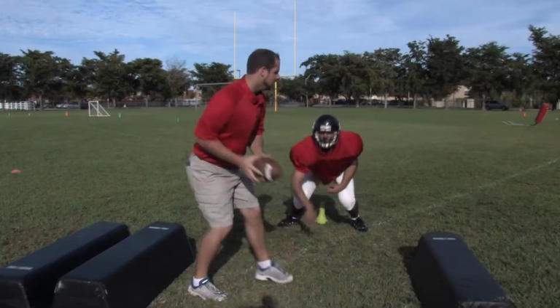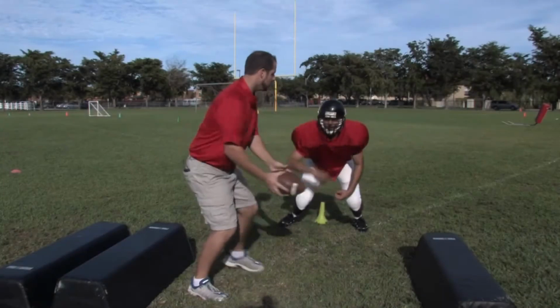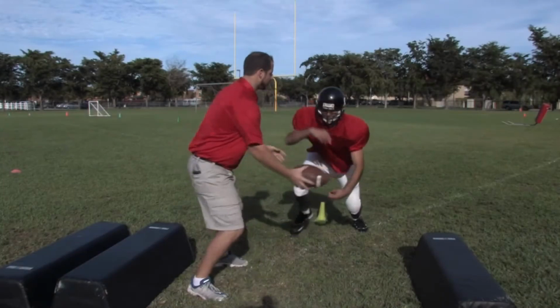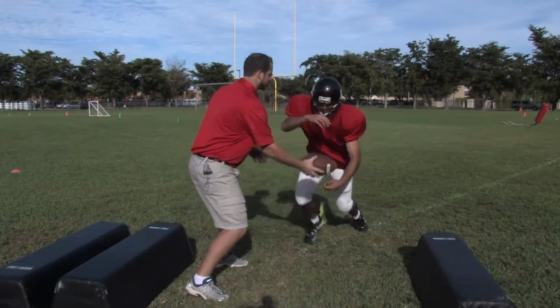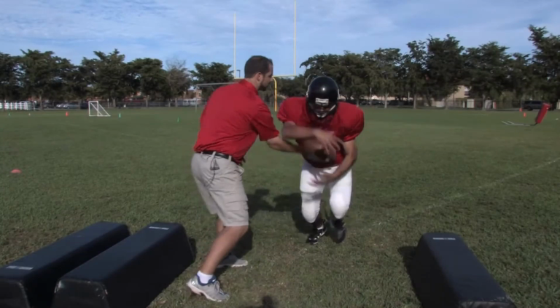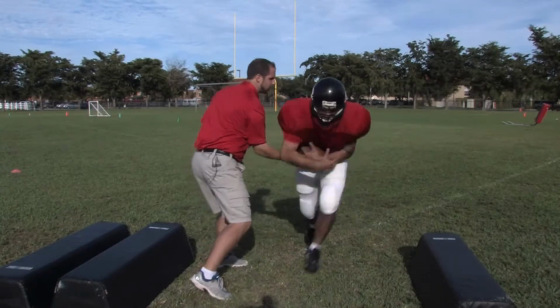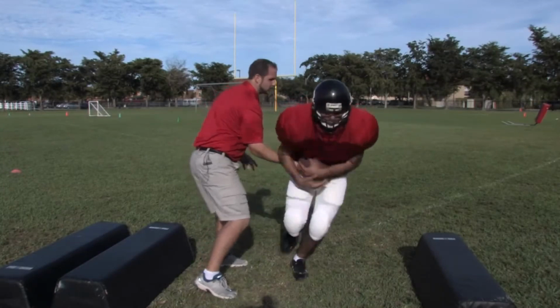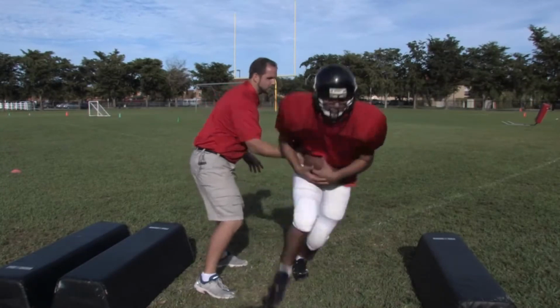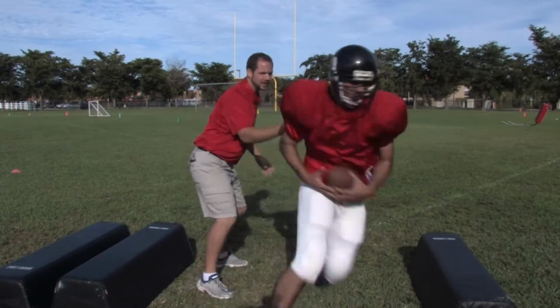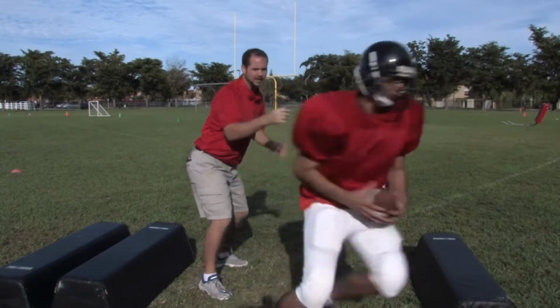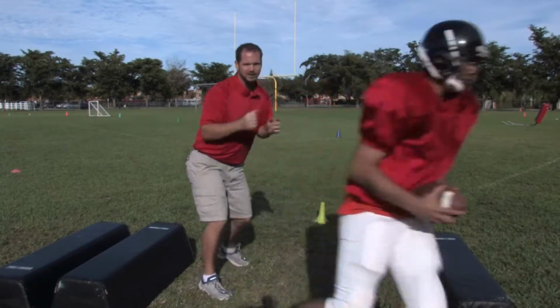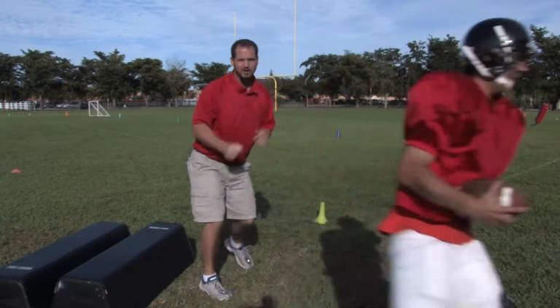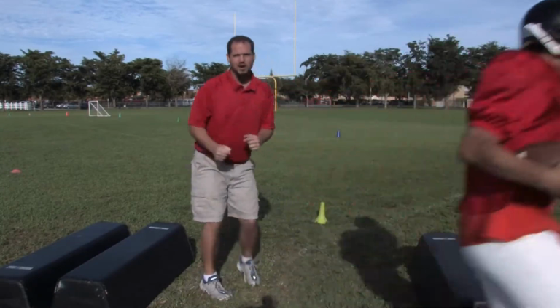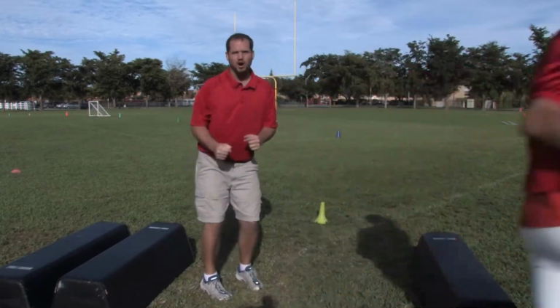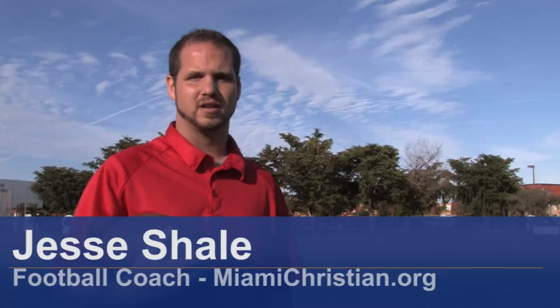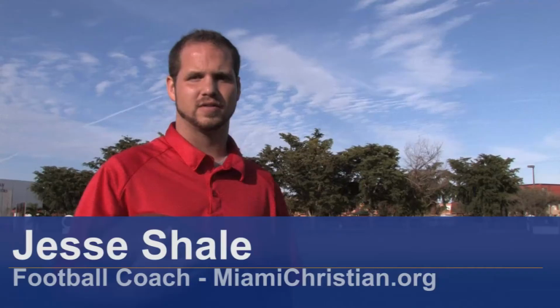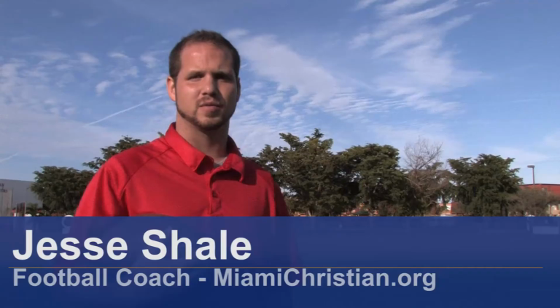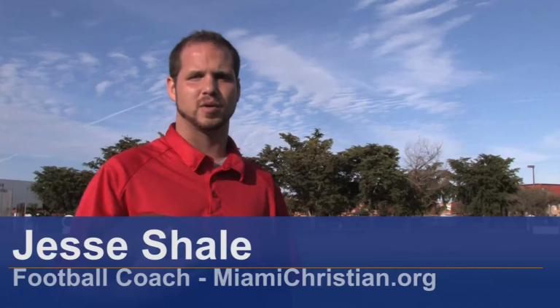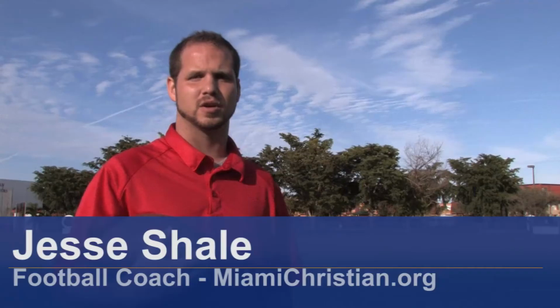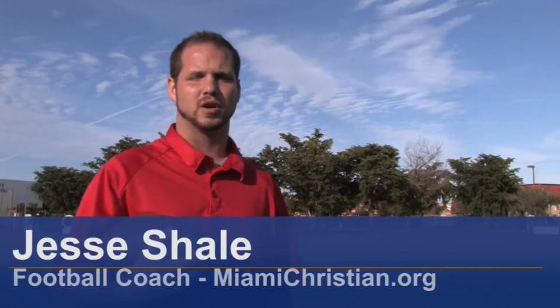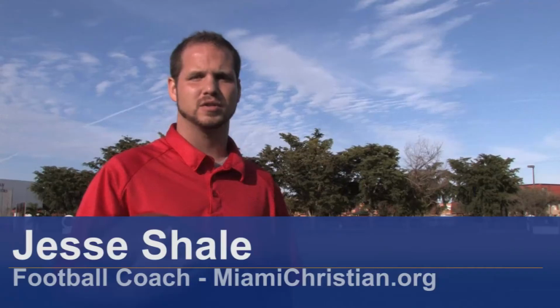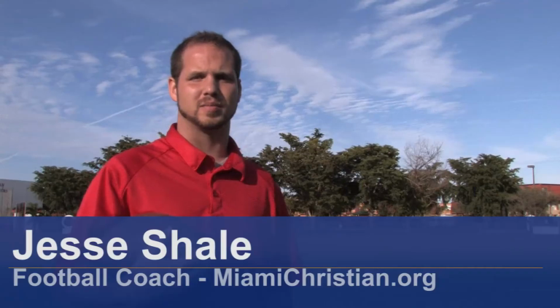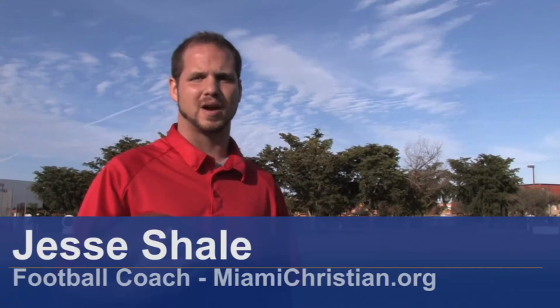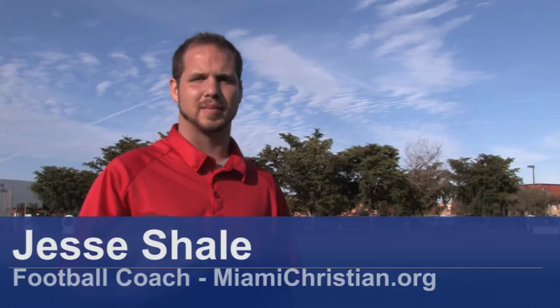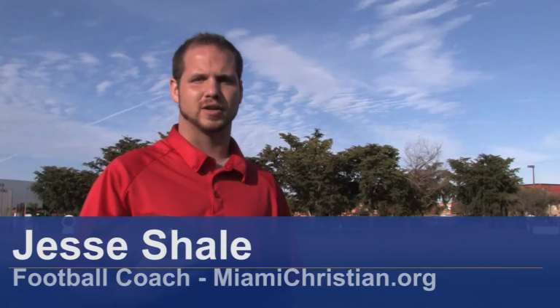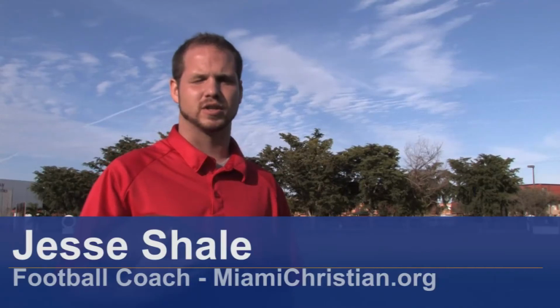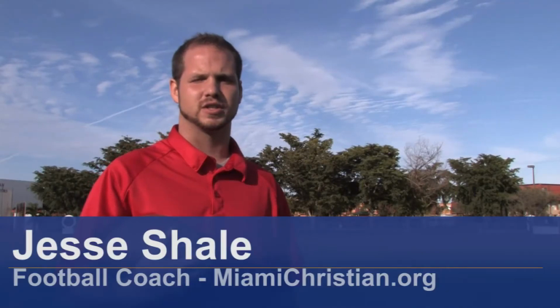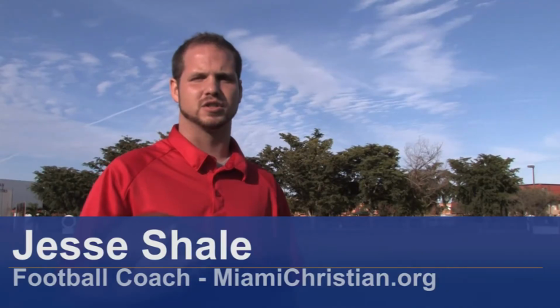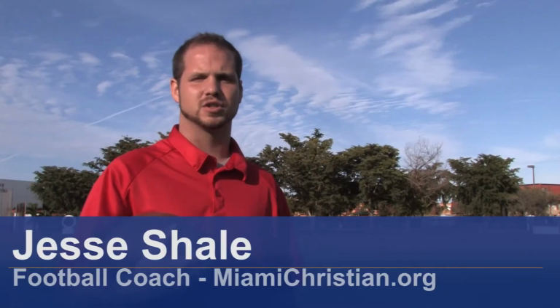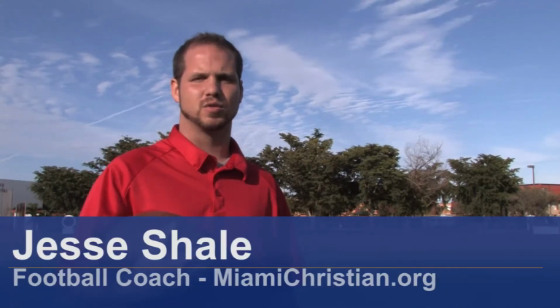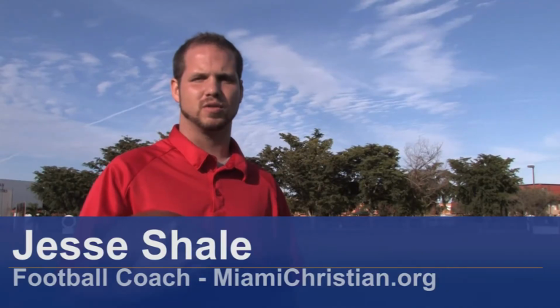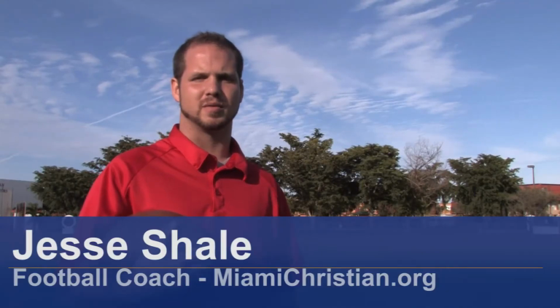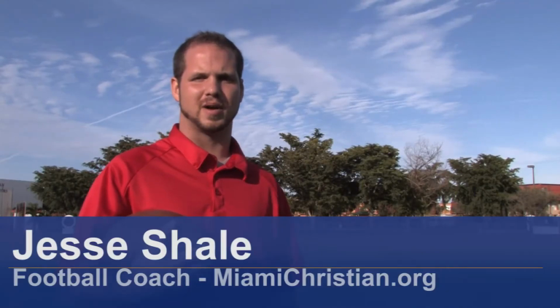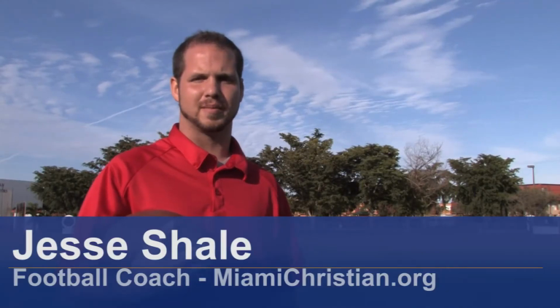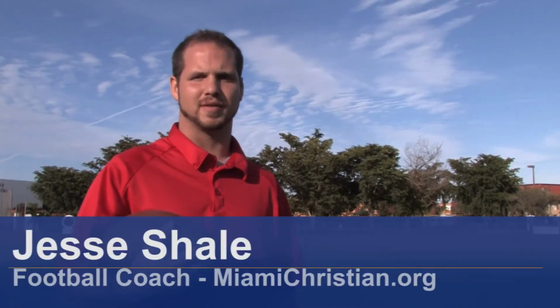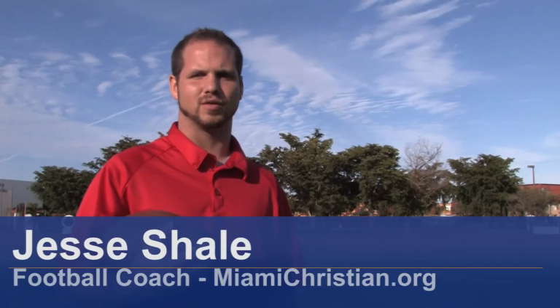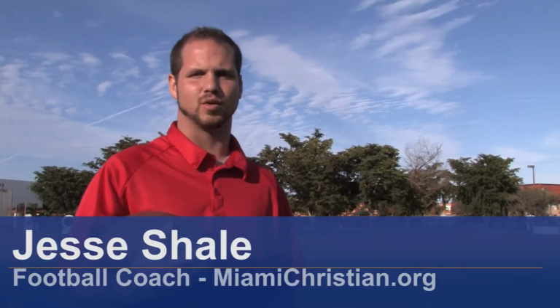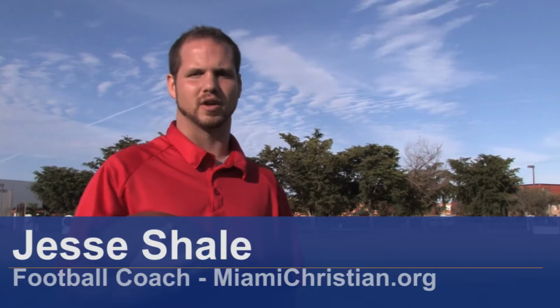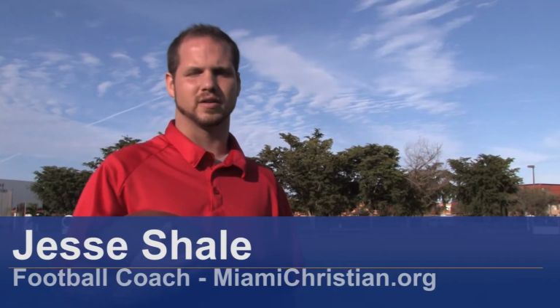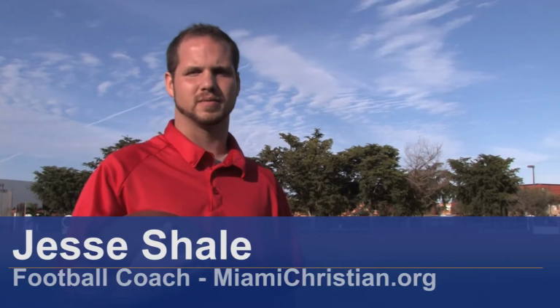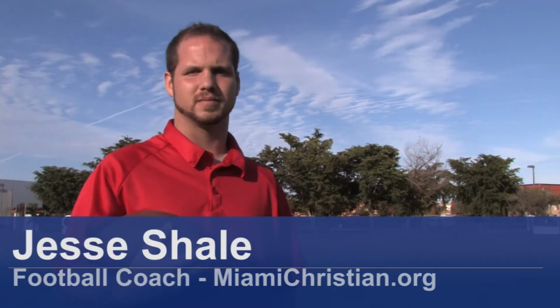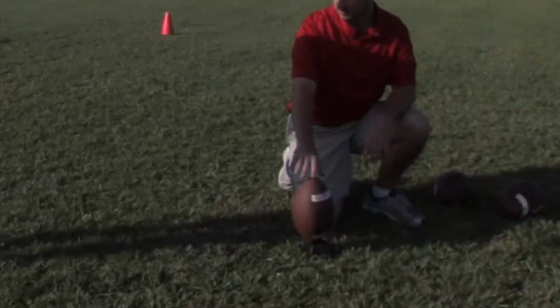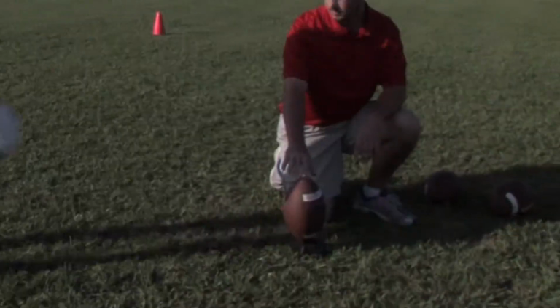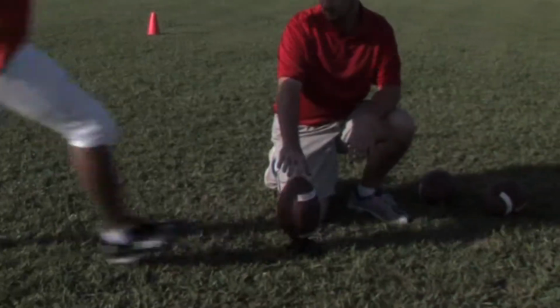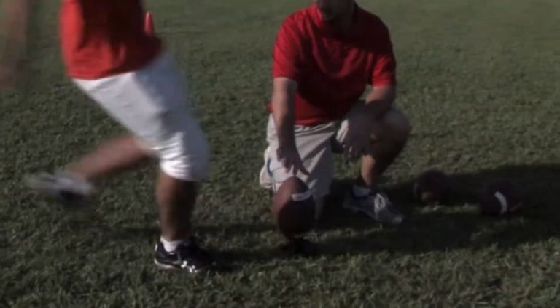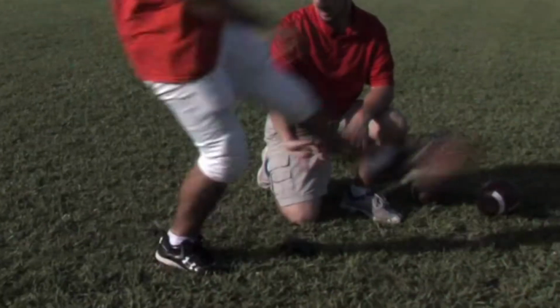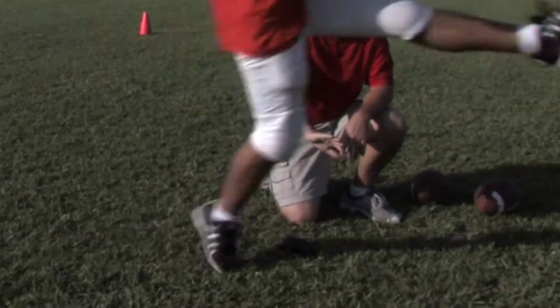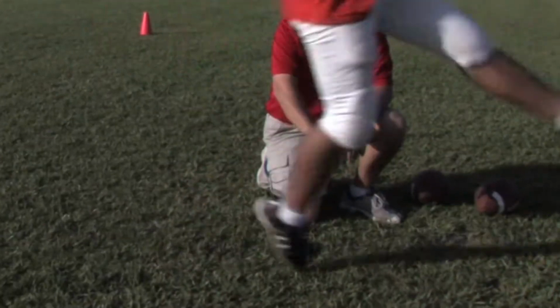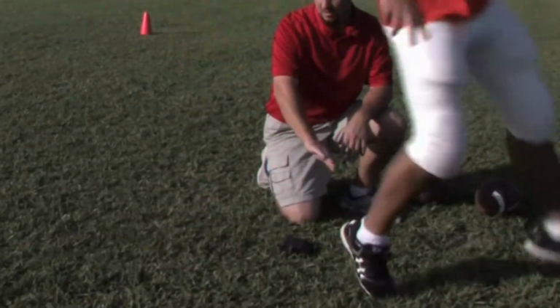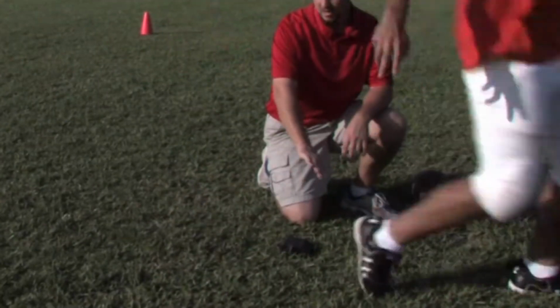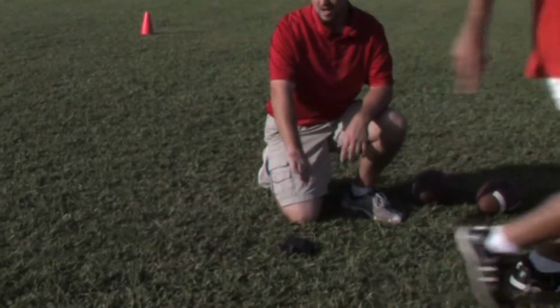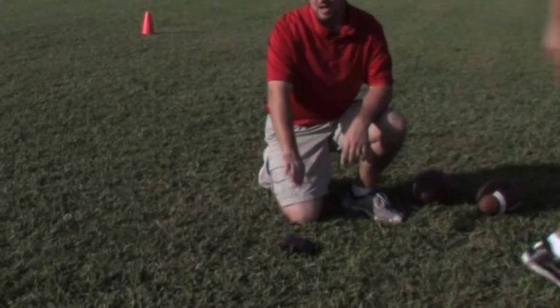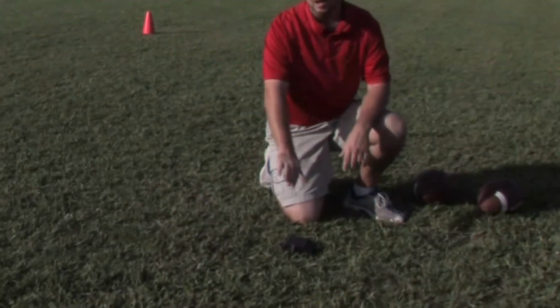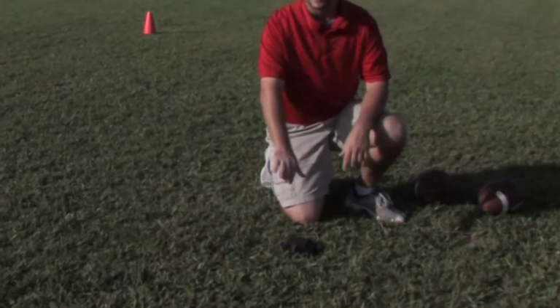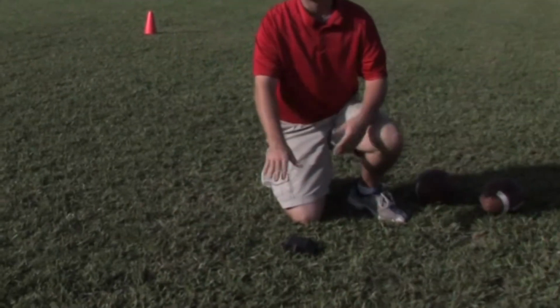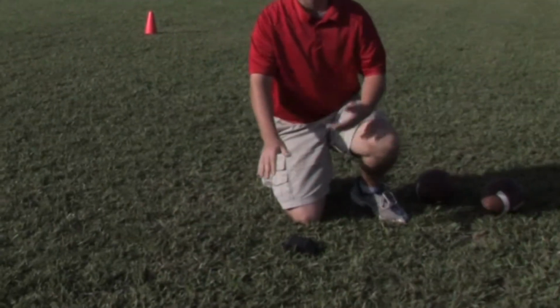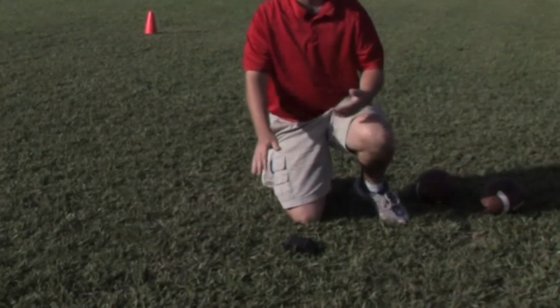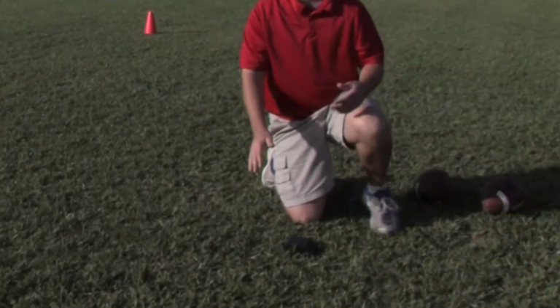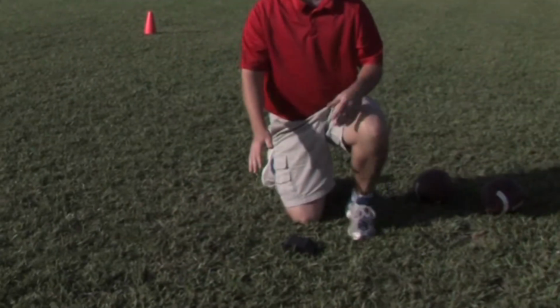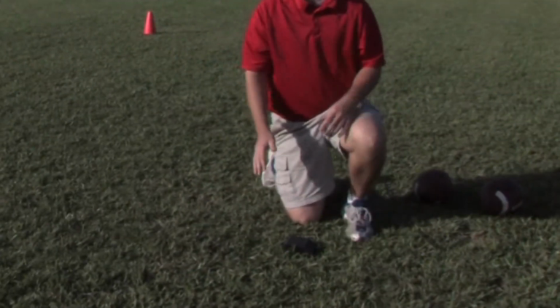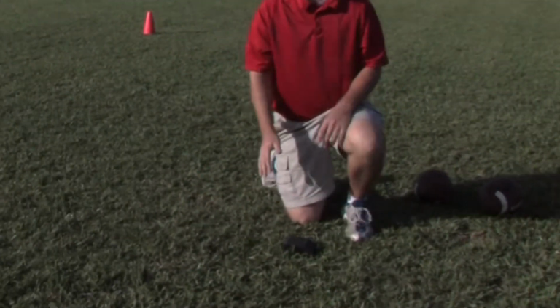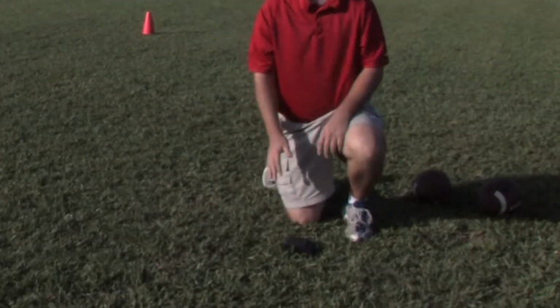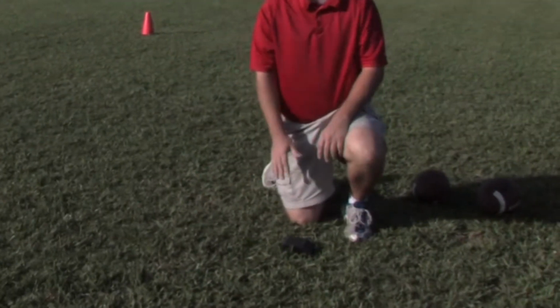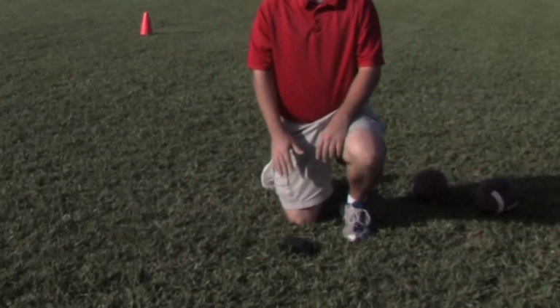Hi, my name is Coach Jesse Shale, football coach at Miami Christian School in Miami, Florida. In this clip I'm going to show you how to kick a field goal in football.